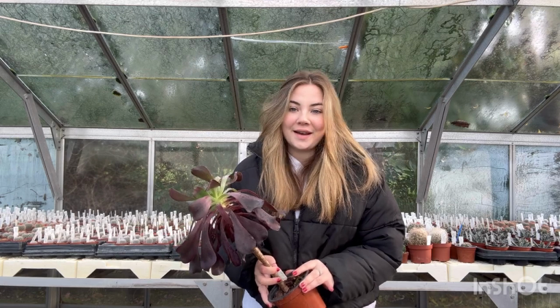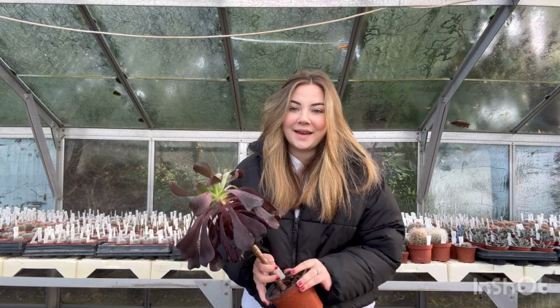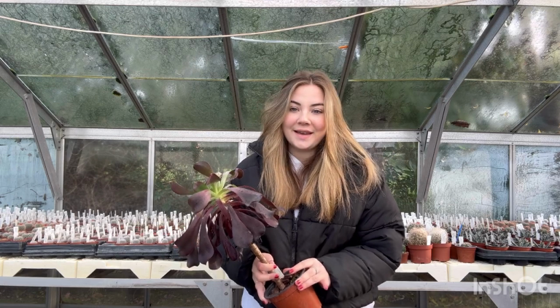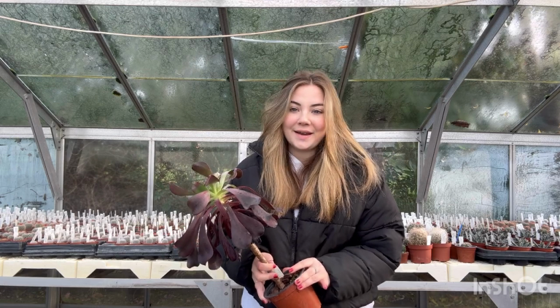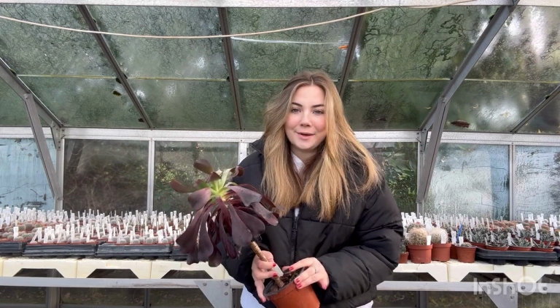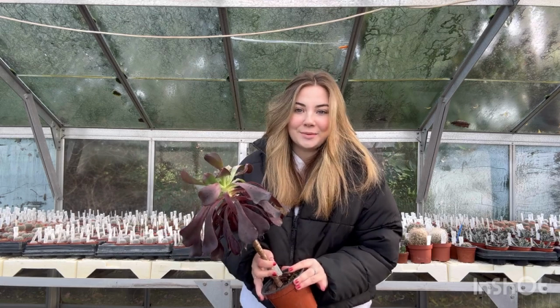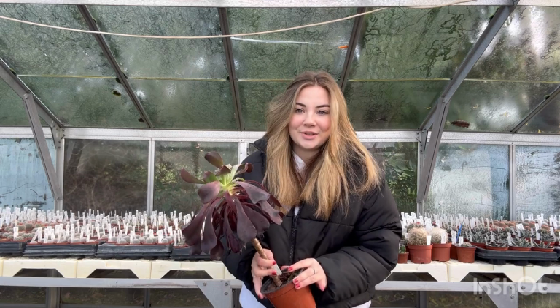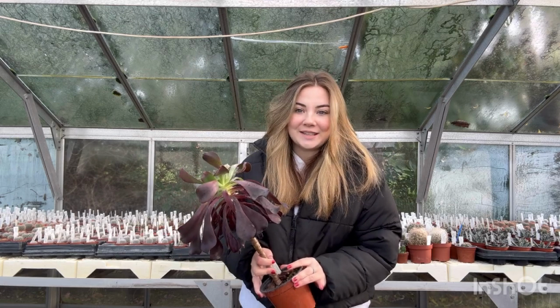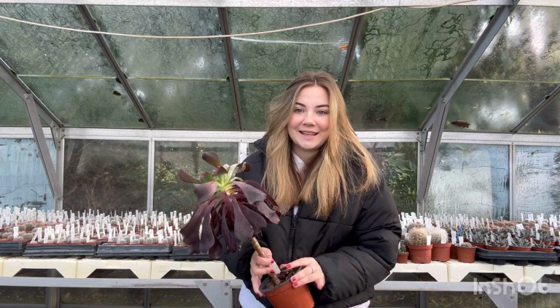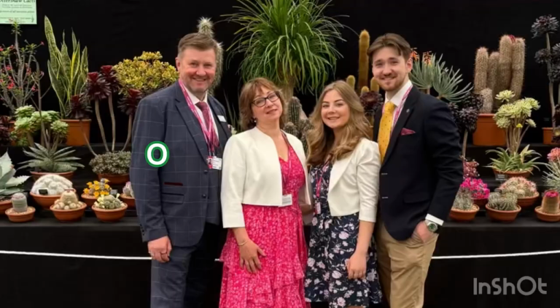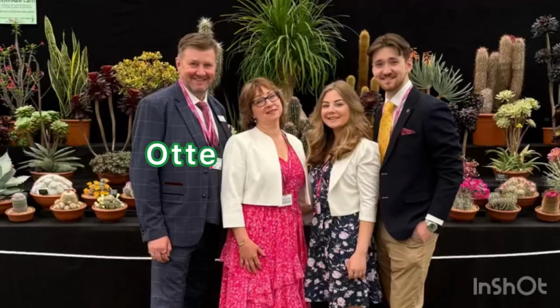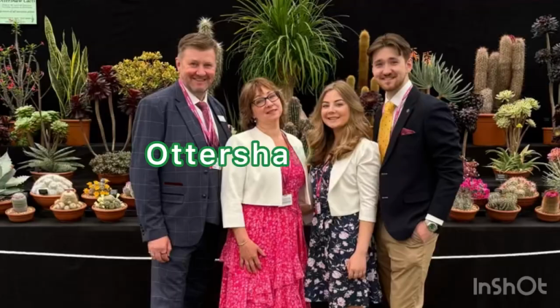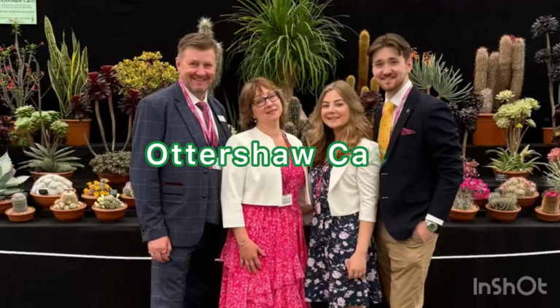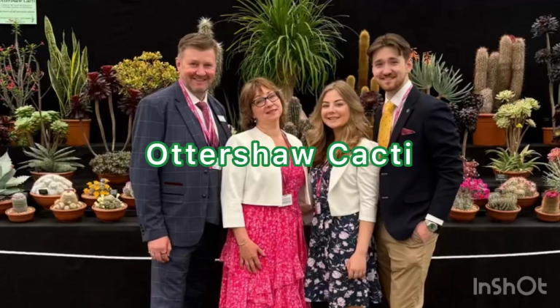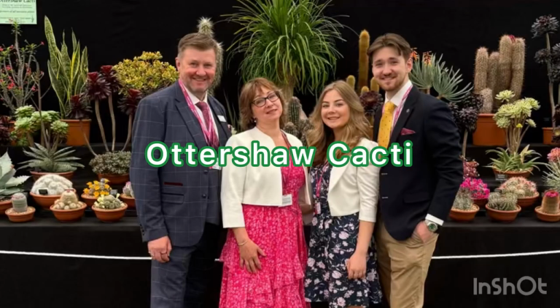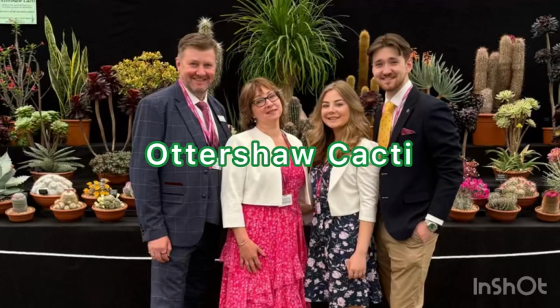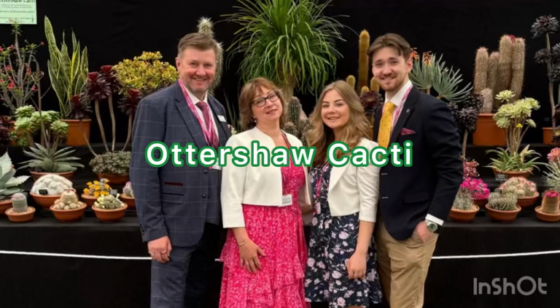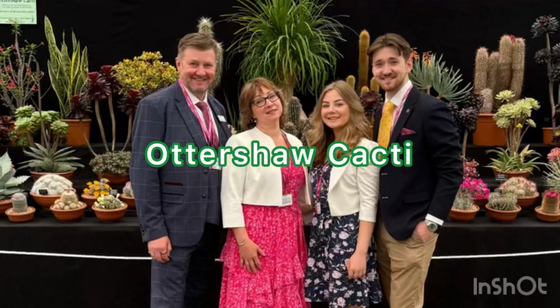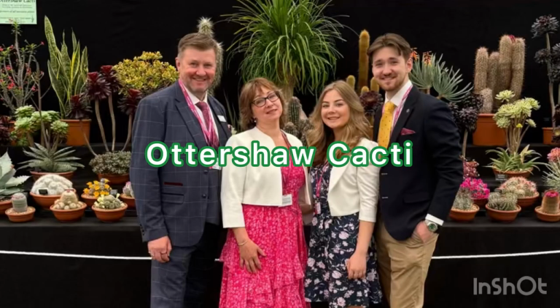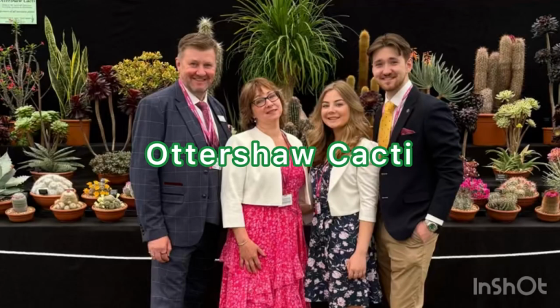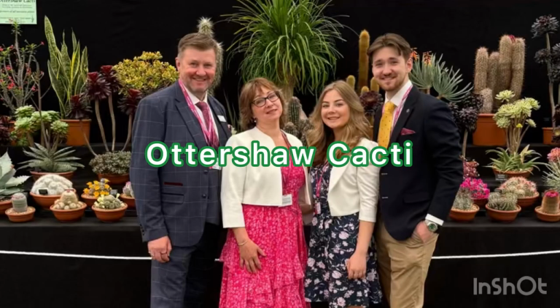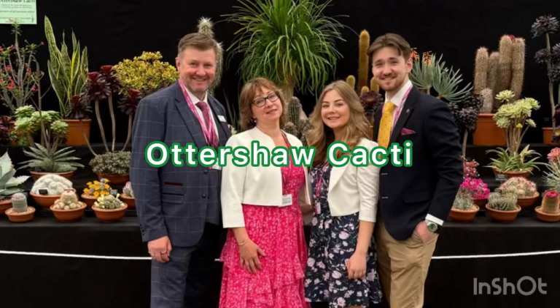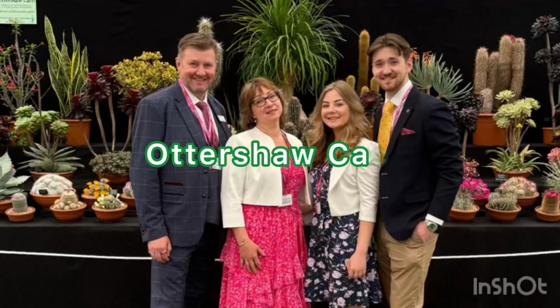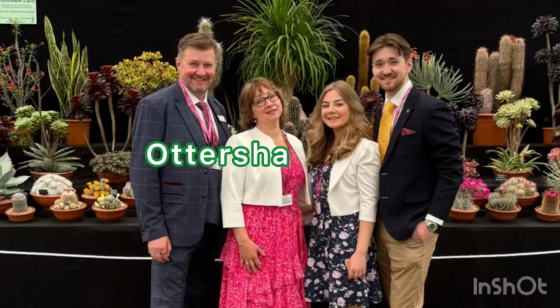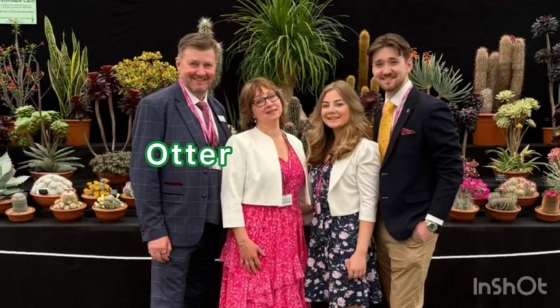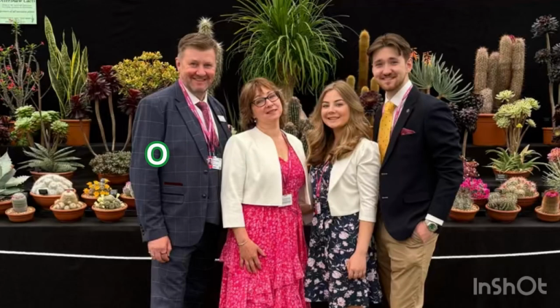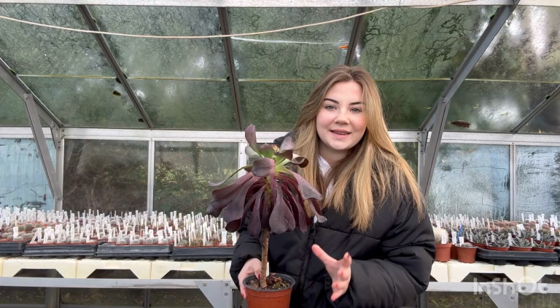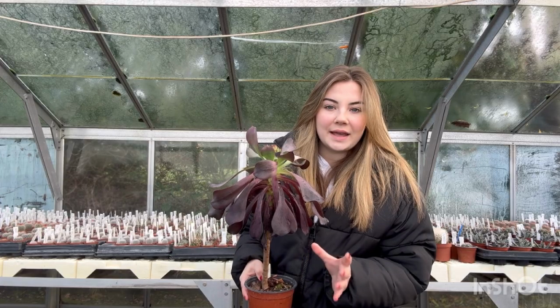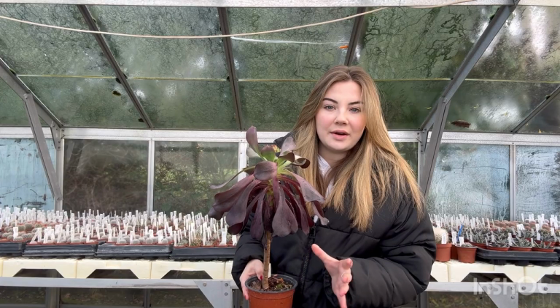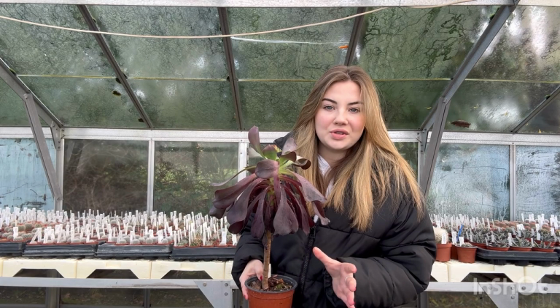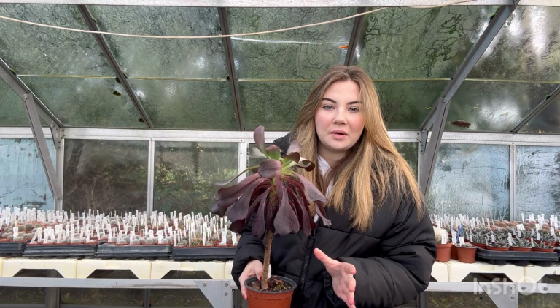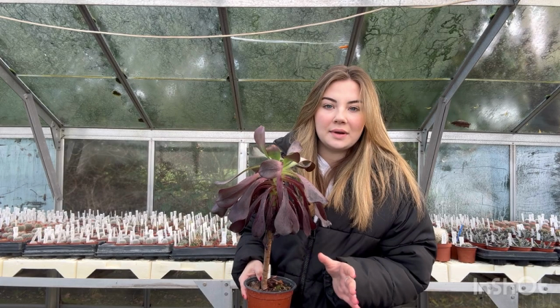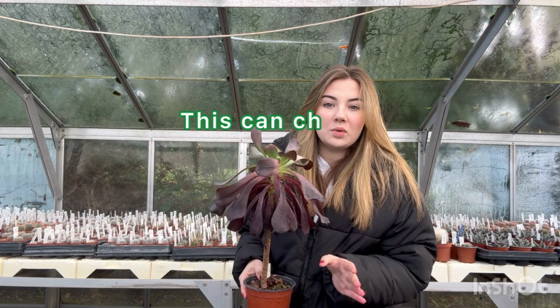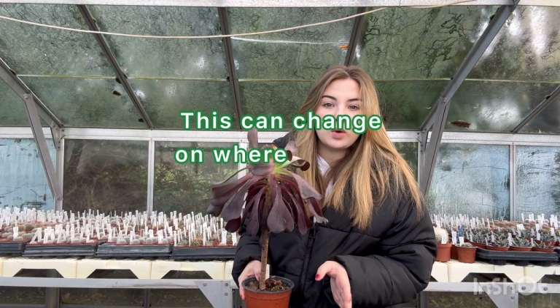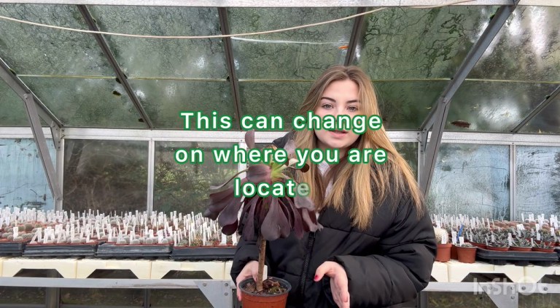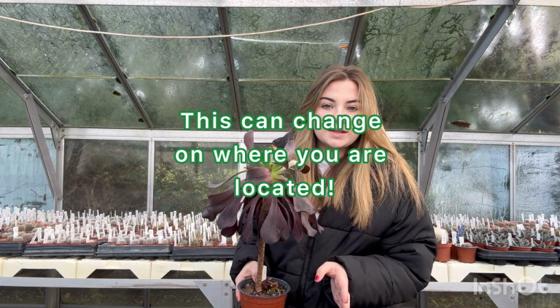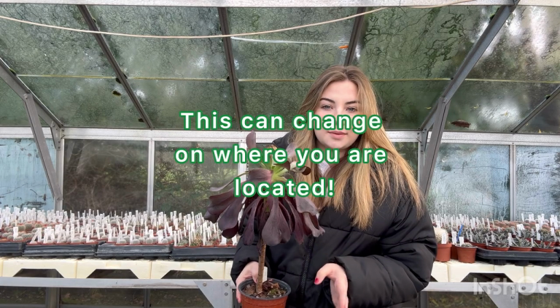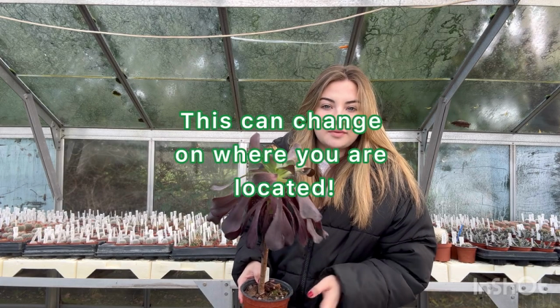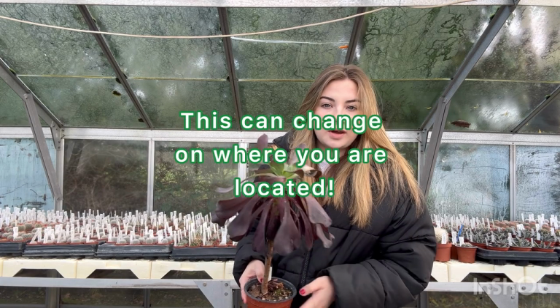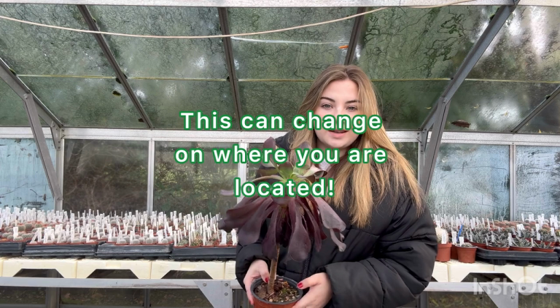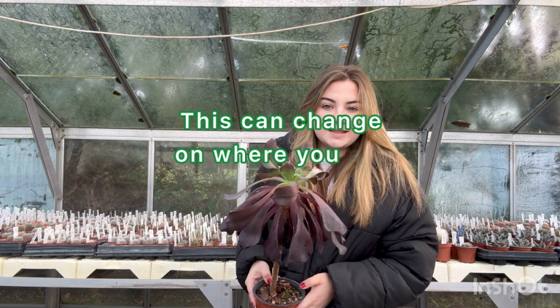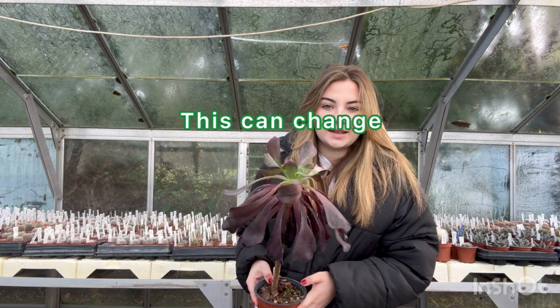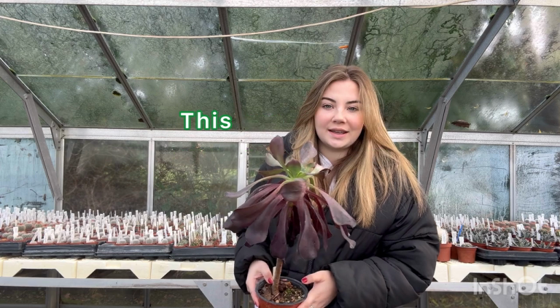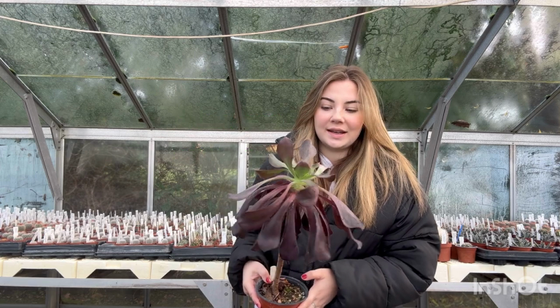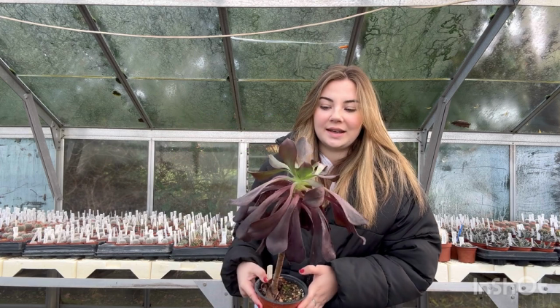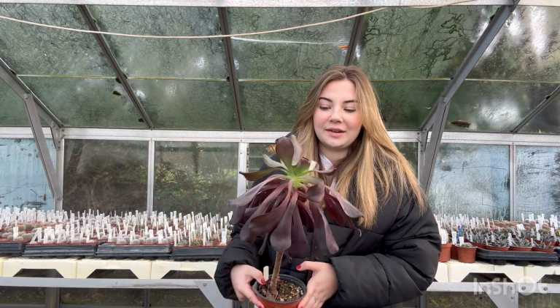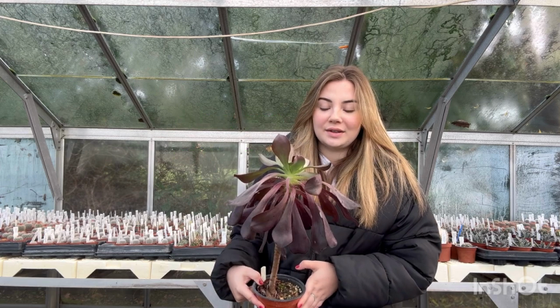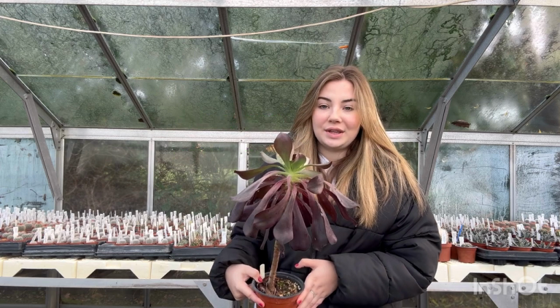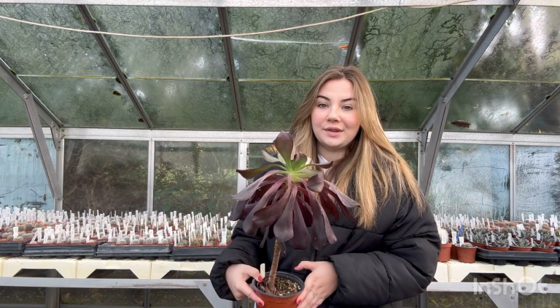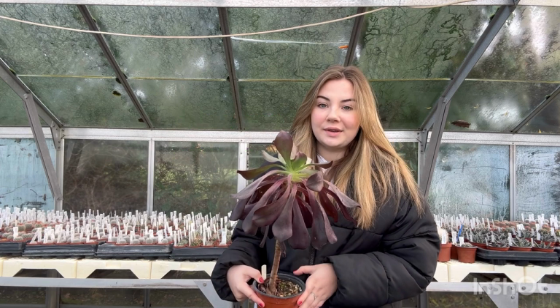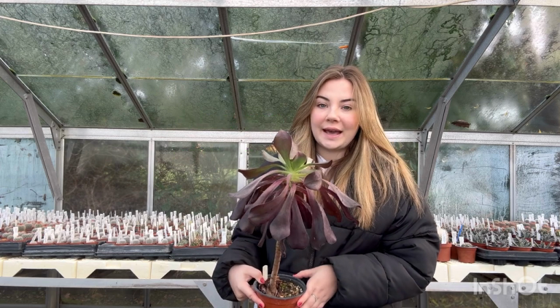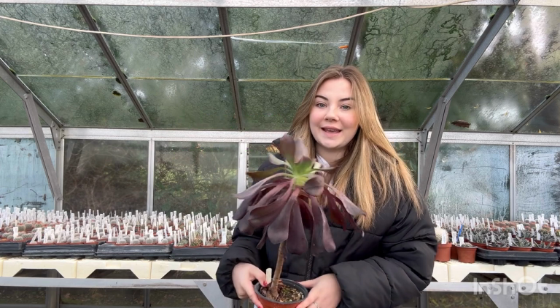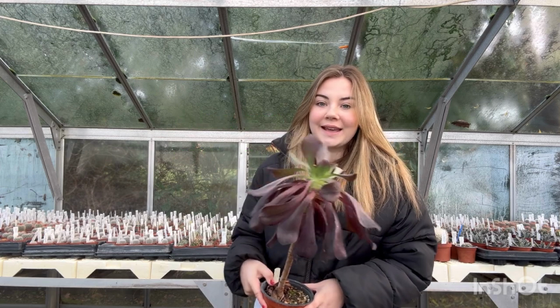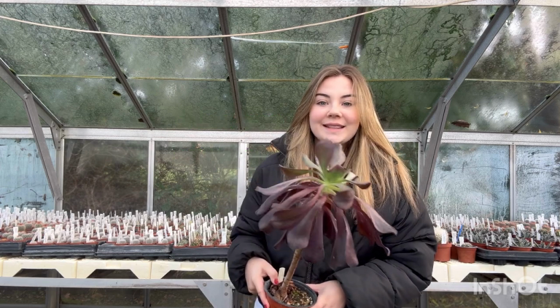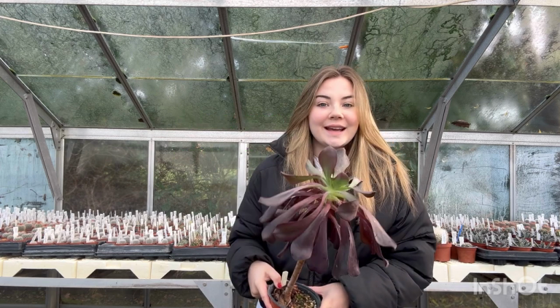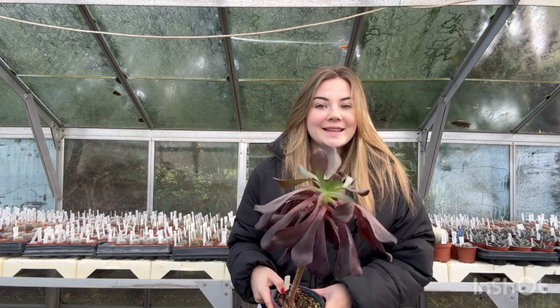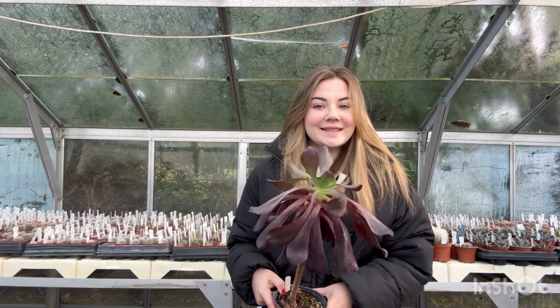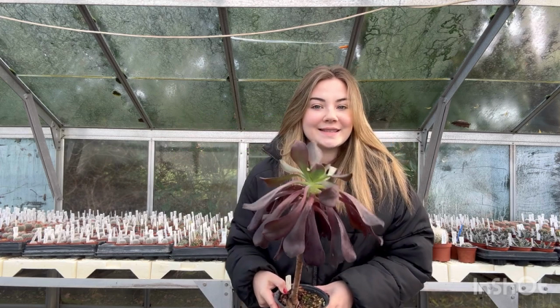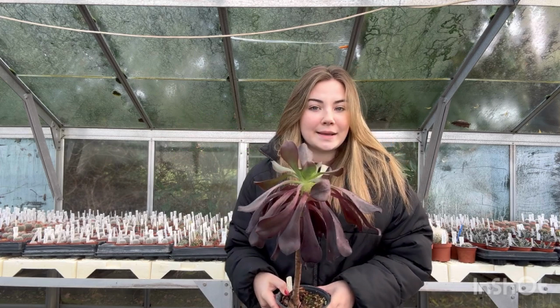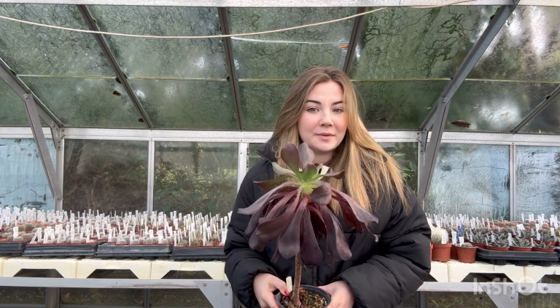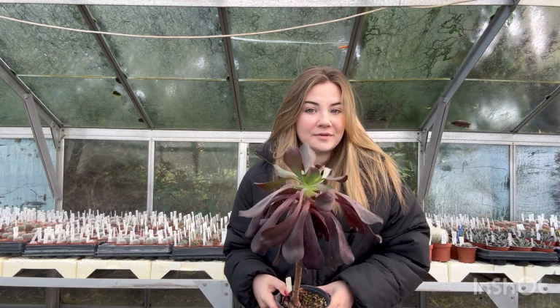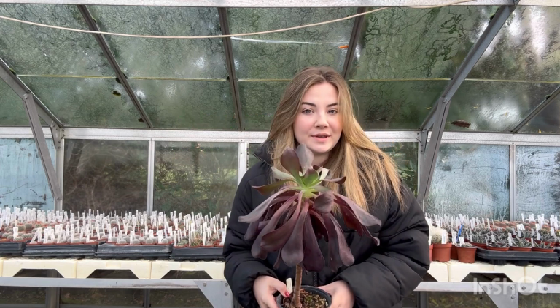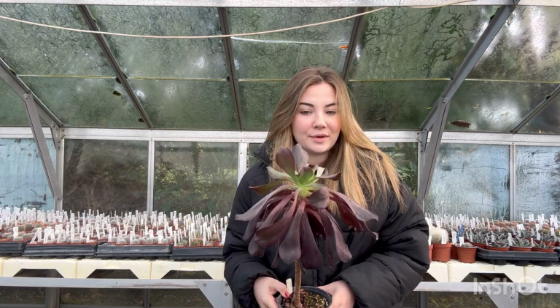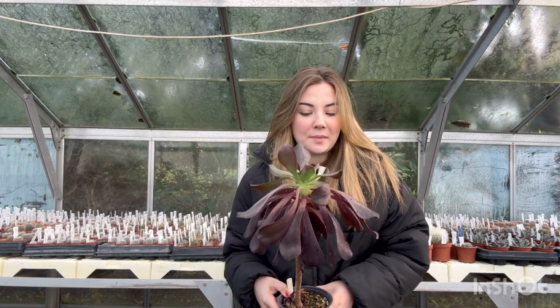Hi, I'm Lottie and this is Otis your cacti. There is only one type of hardy succulent here in the UK and that is a sempervivum.